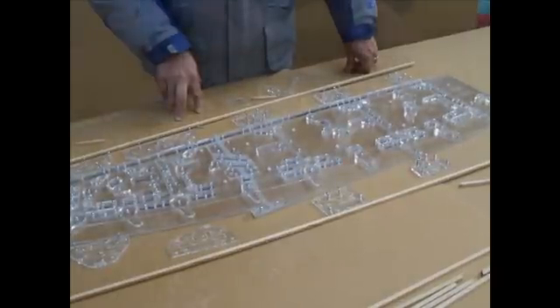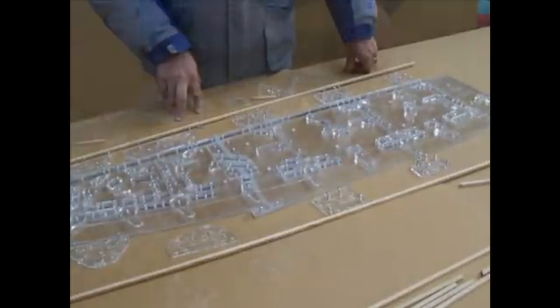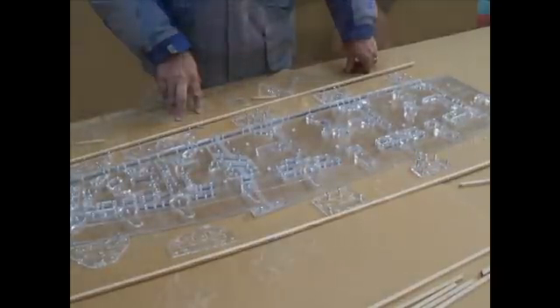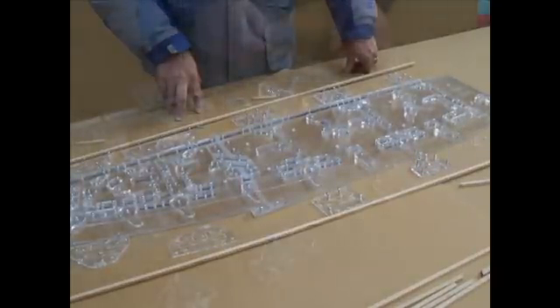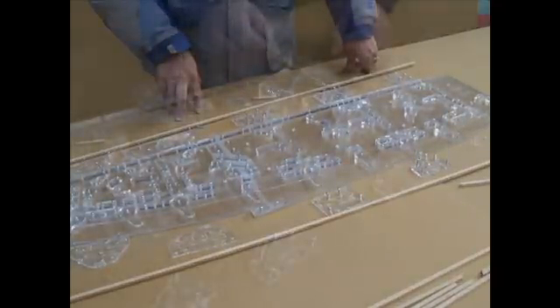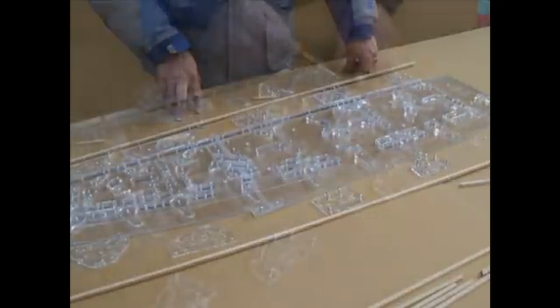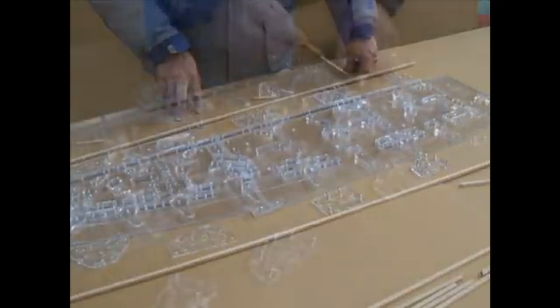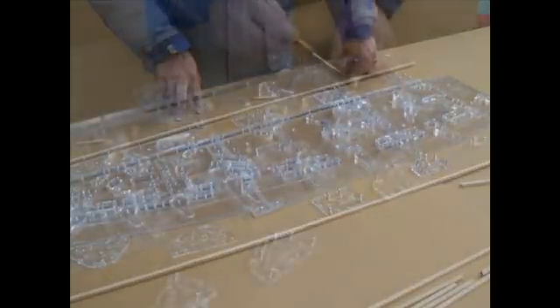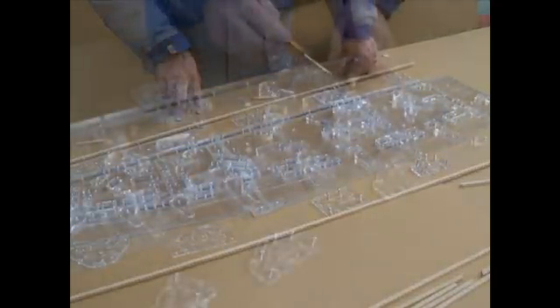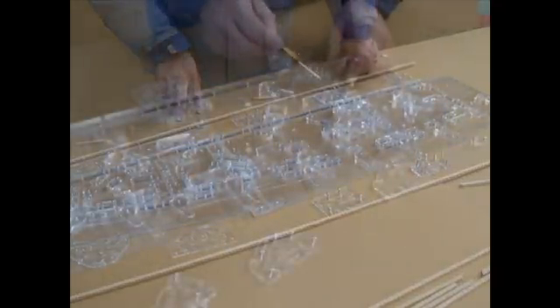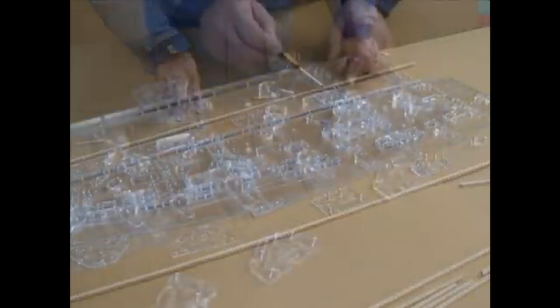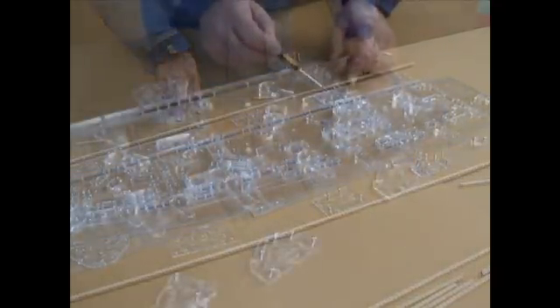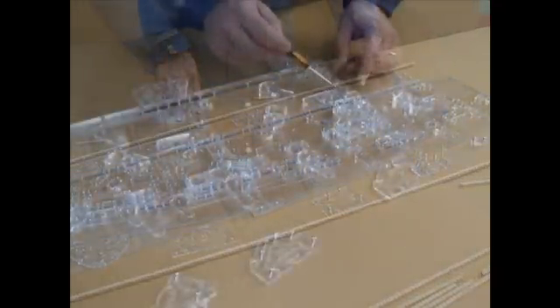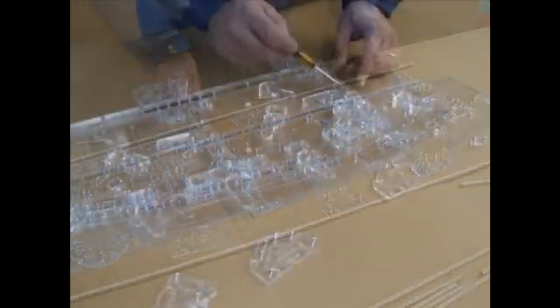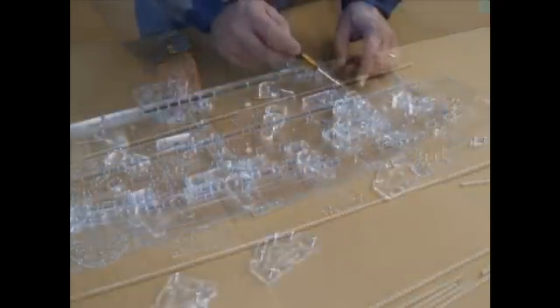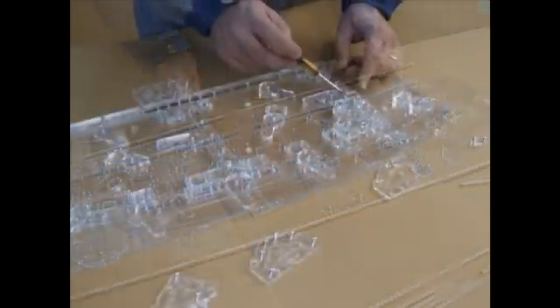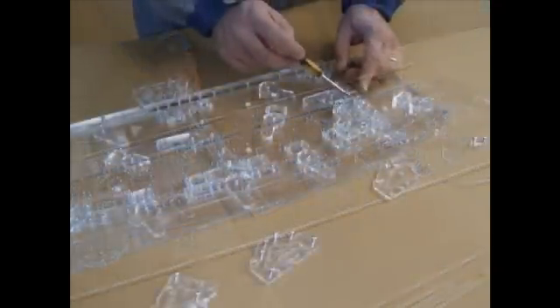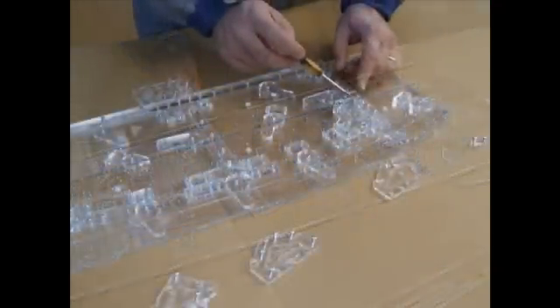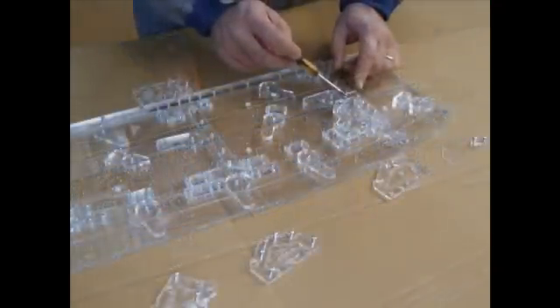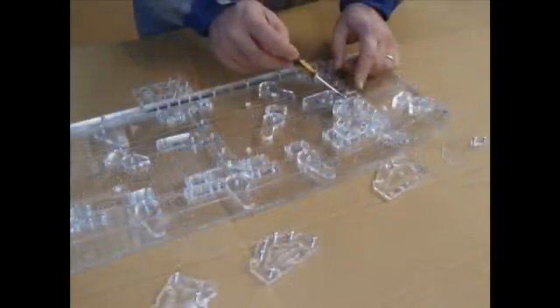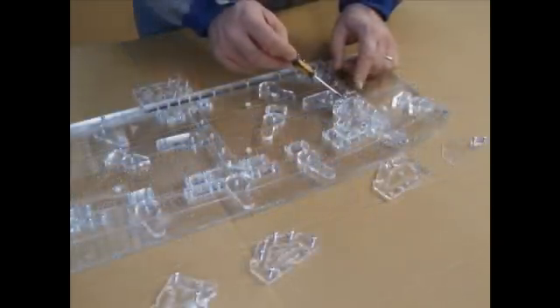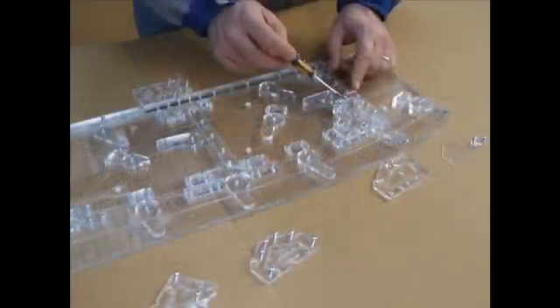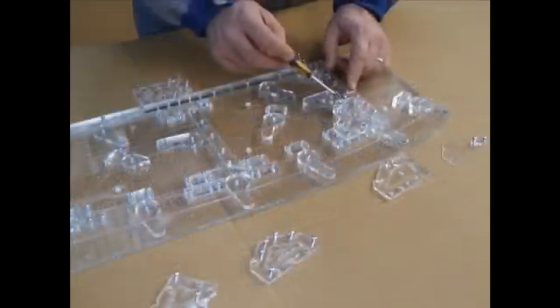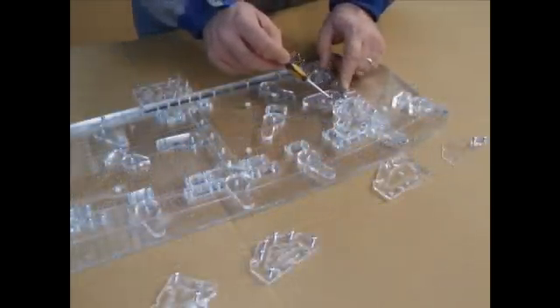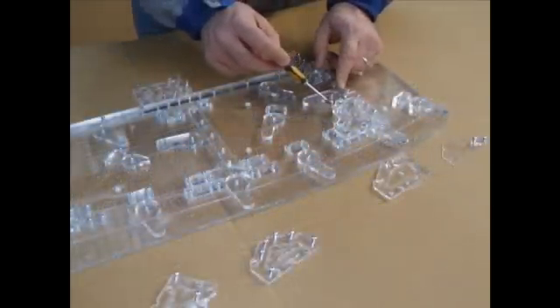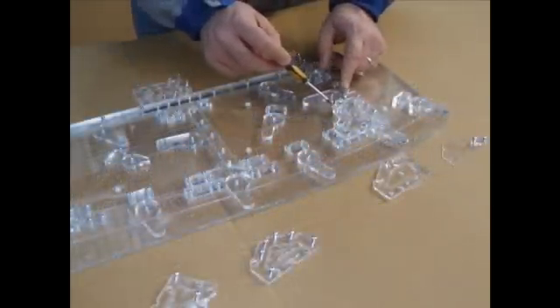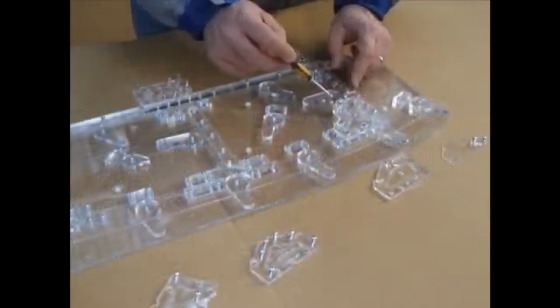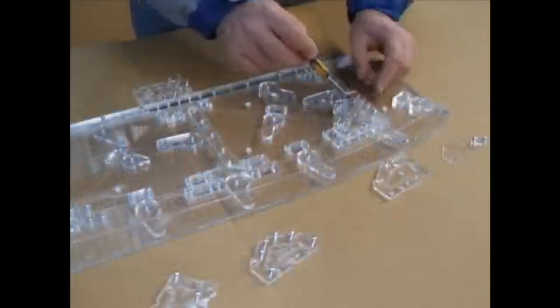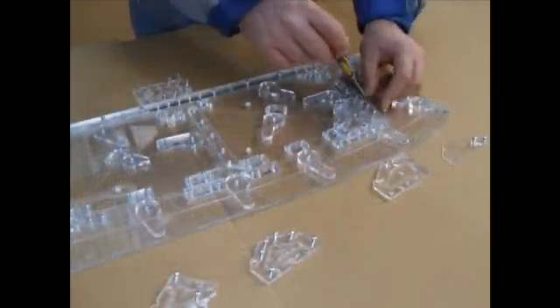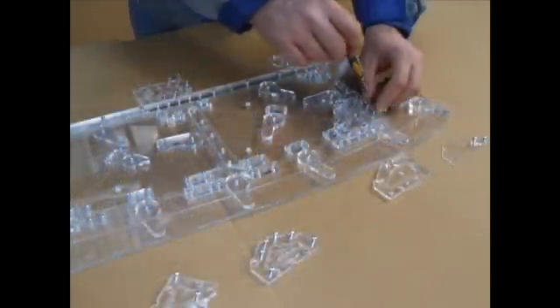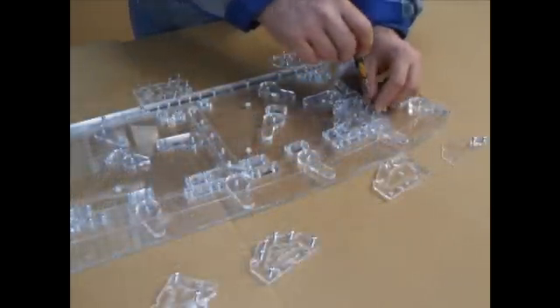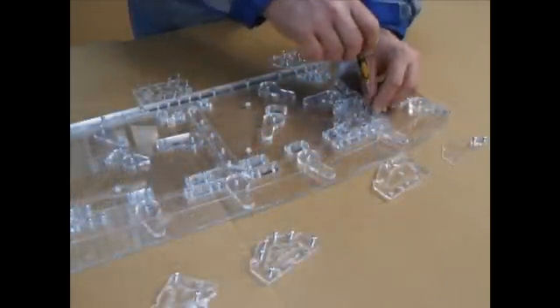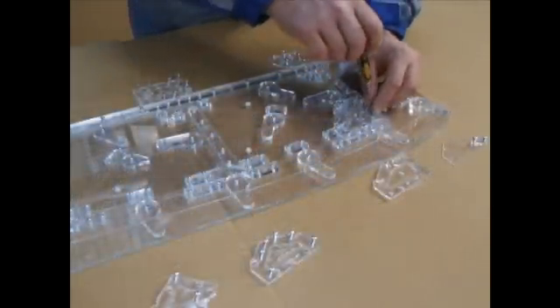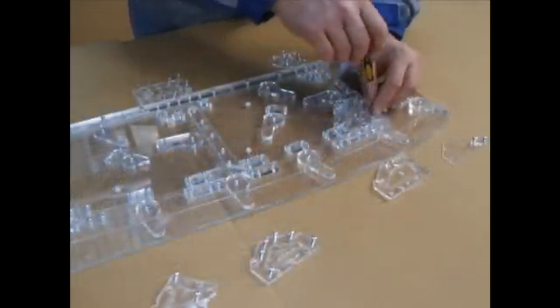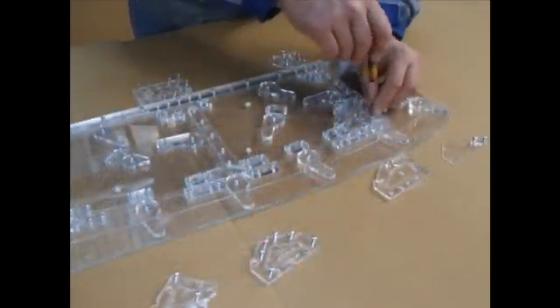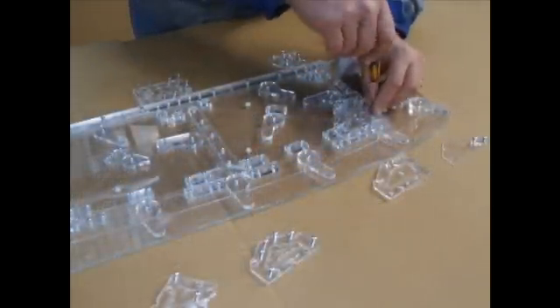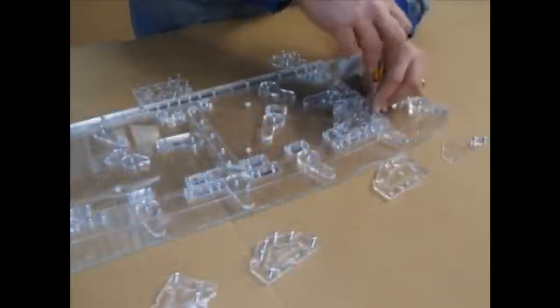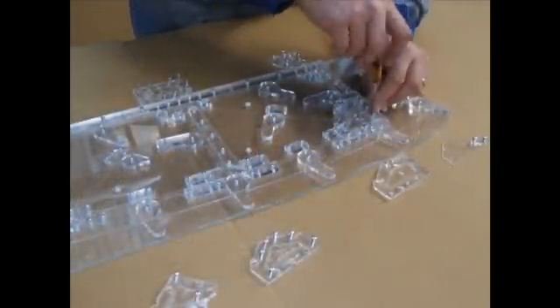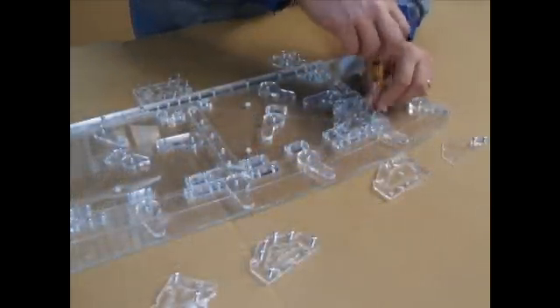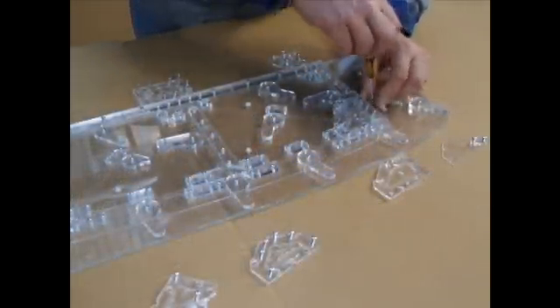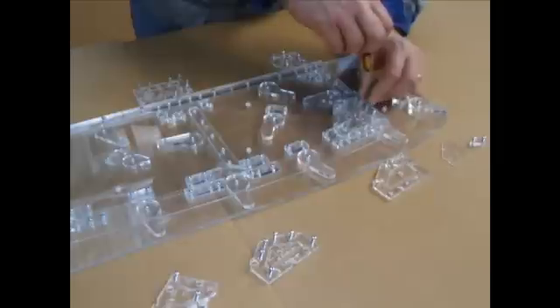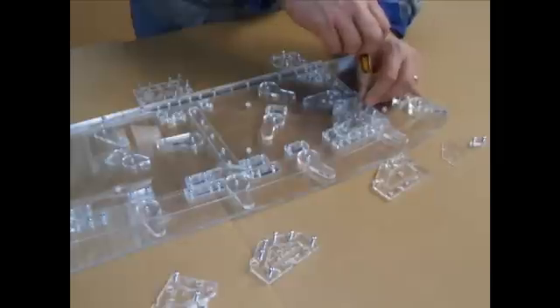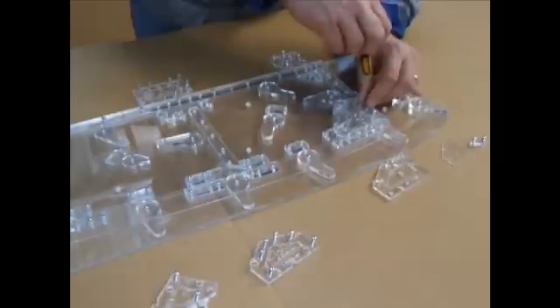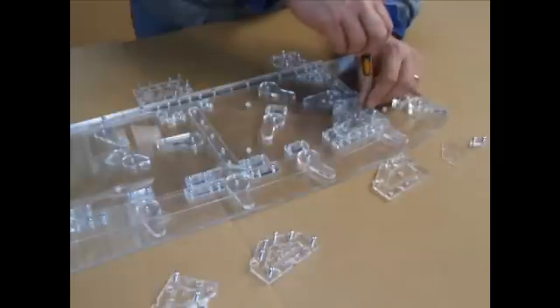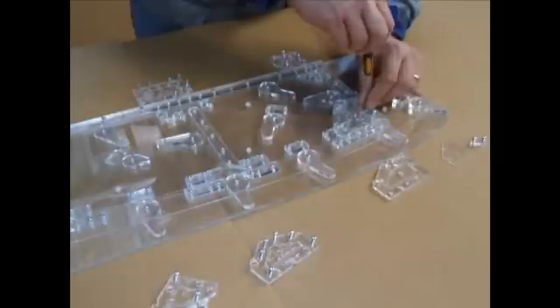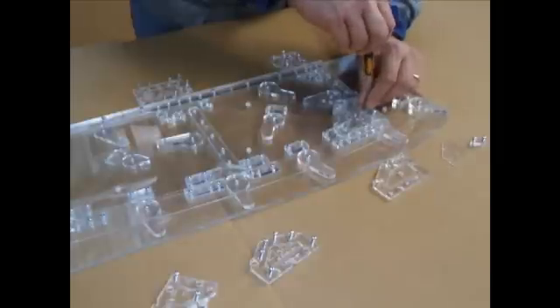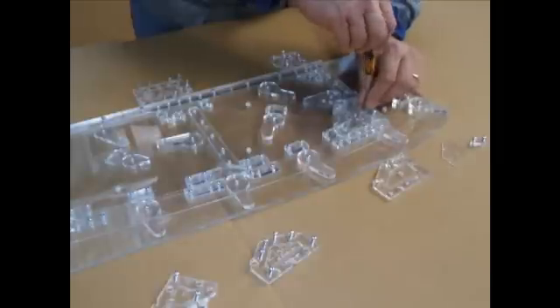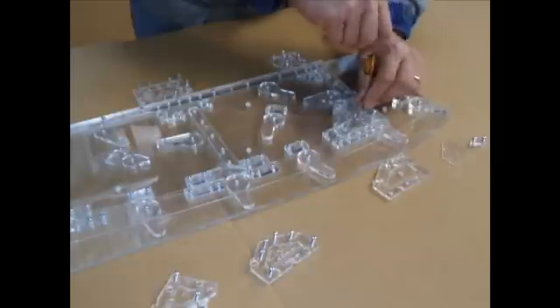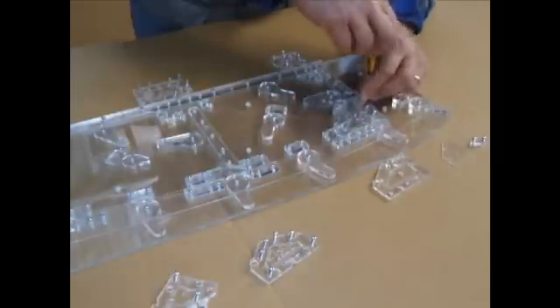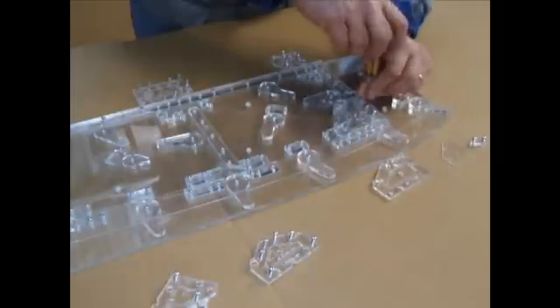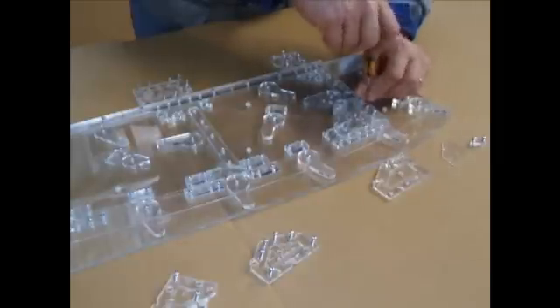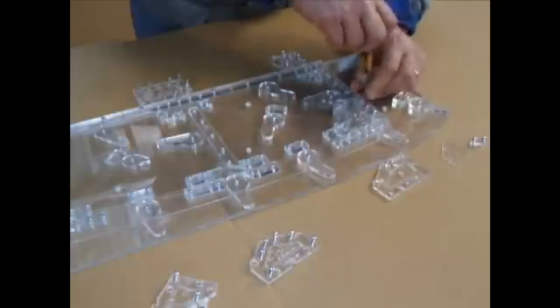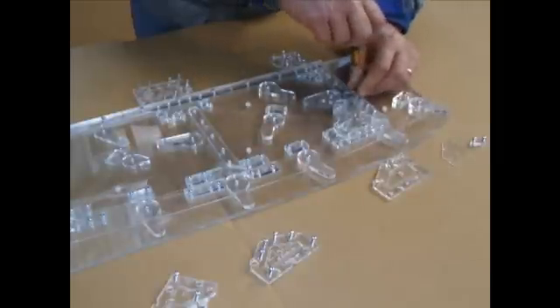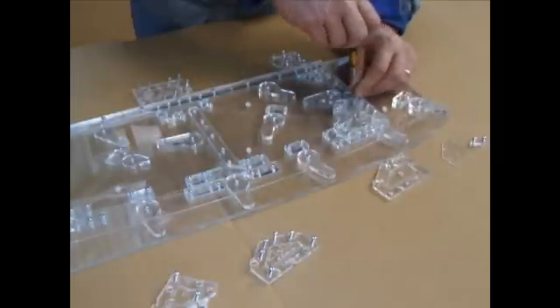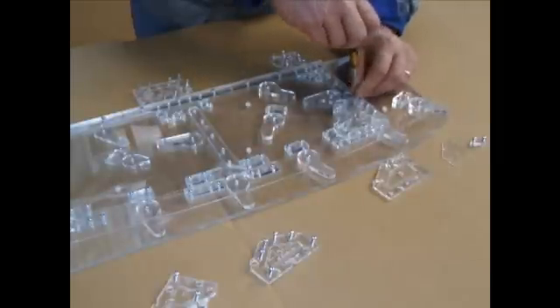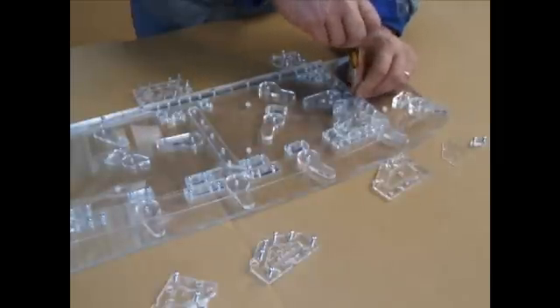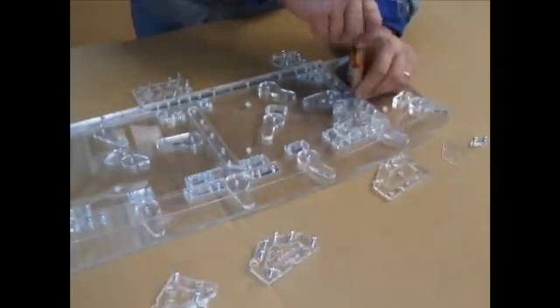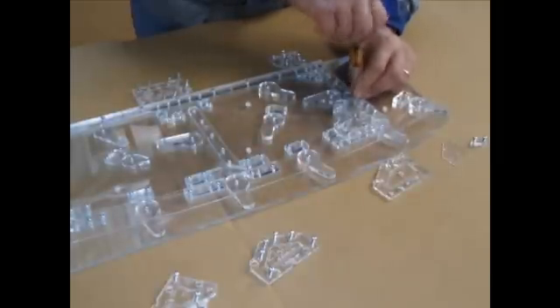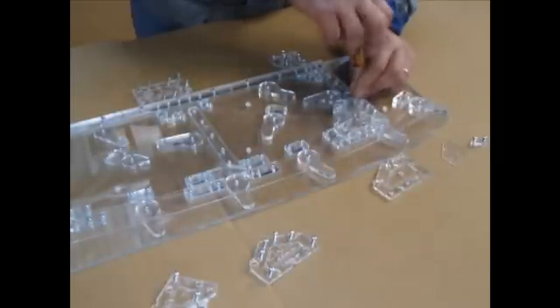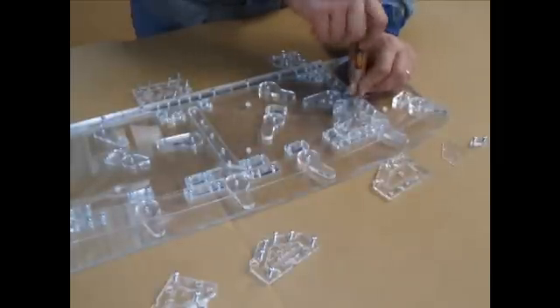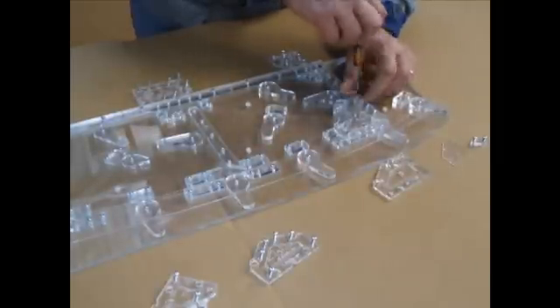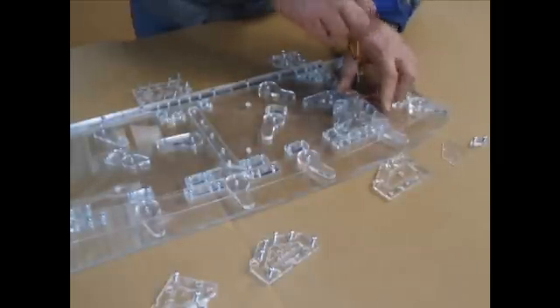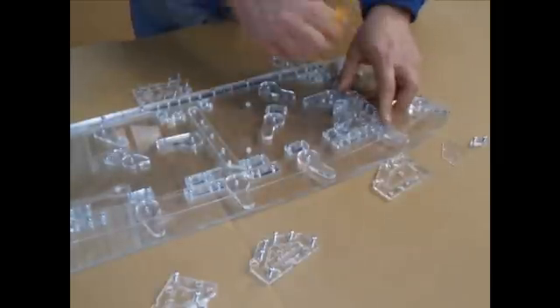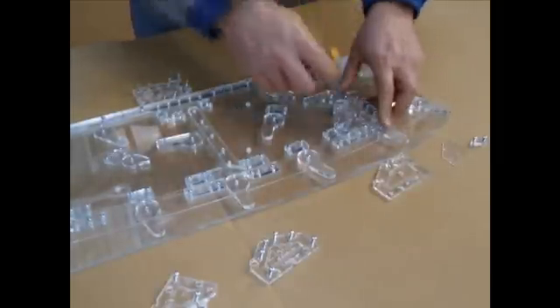We will be changing the wing rib back to the standard wing rib configuration from the special wing rib configuration.